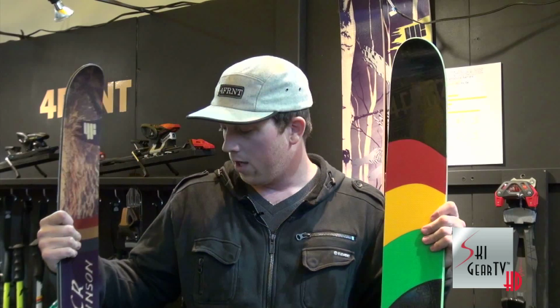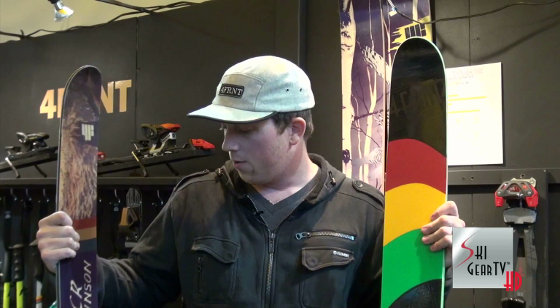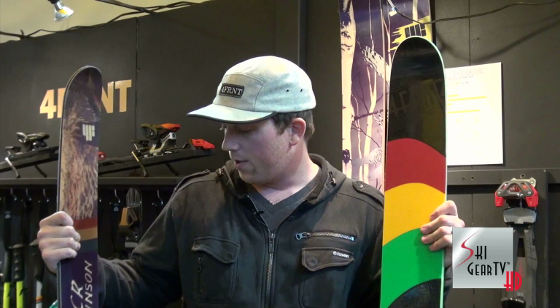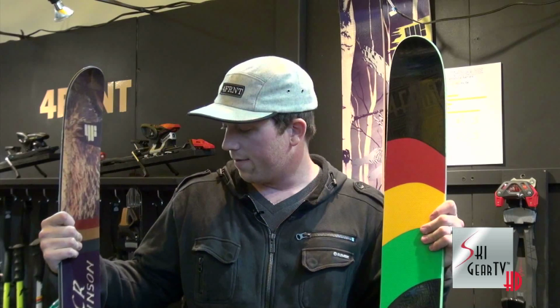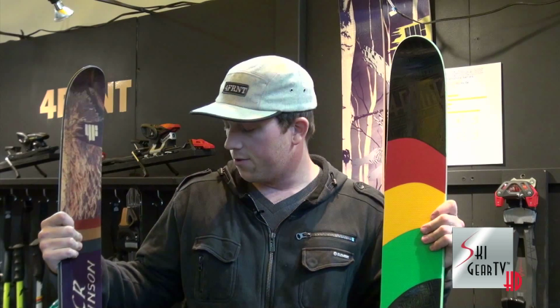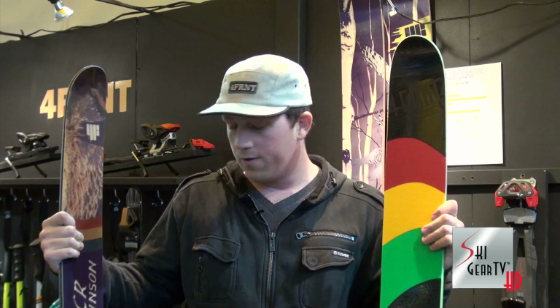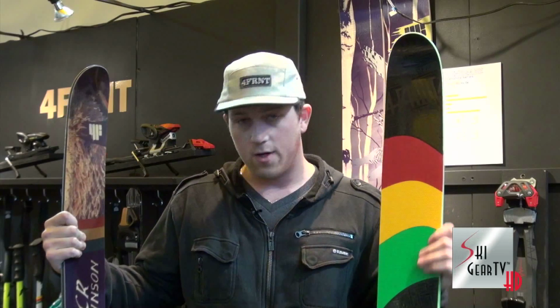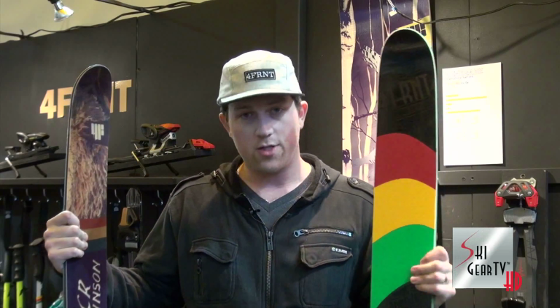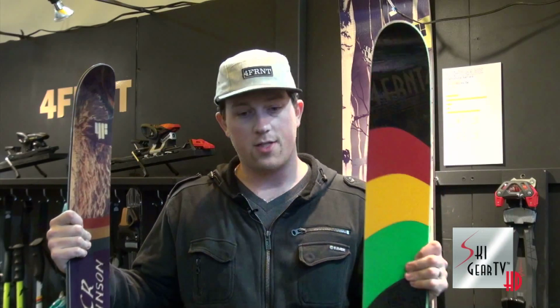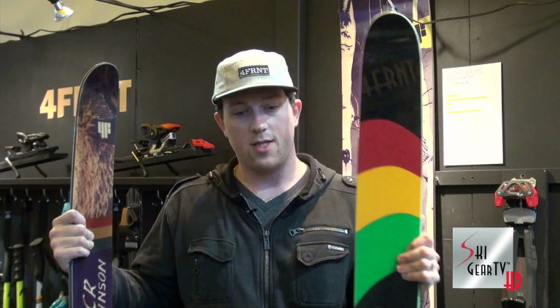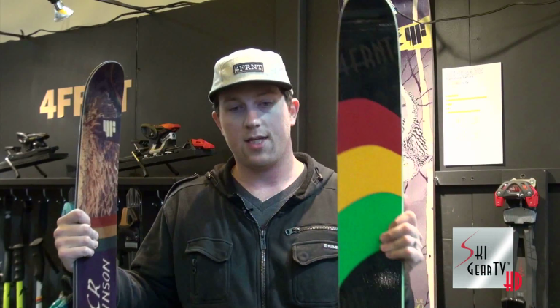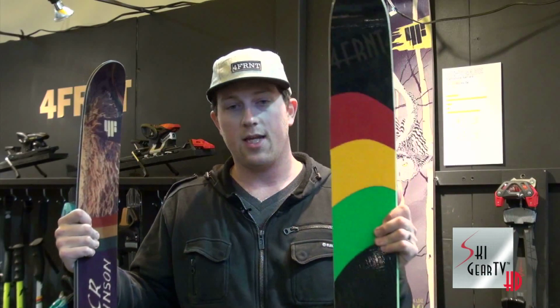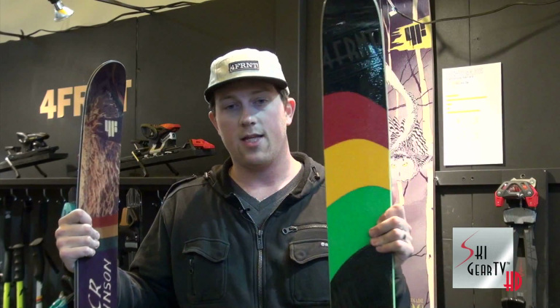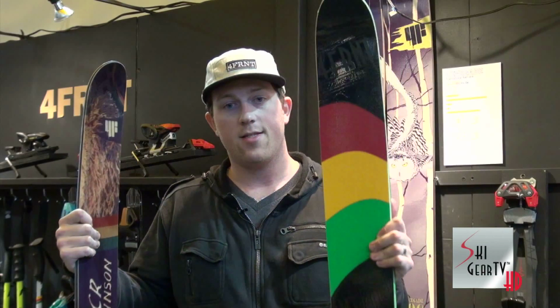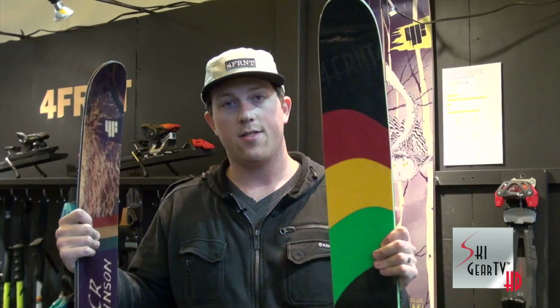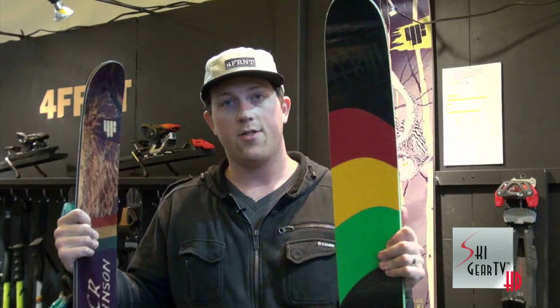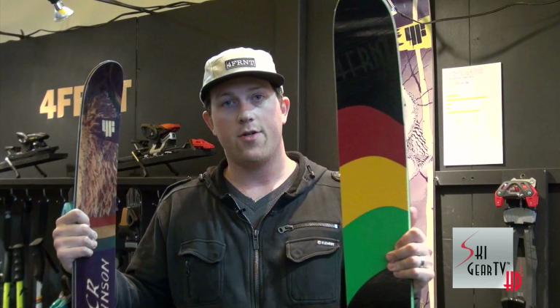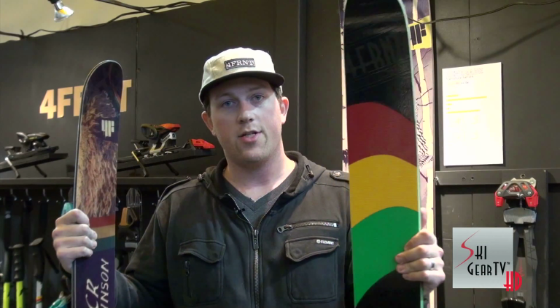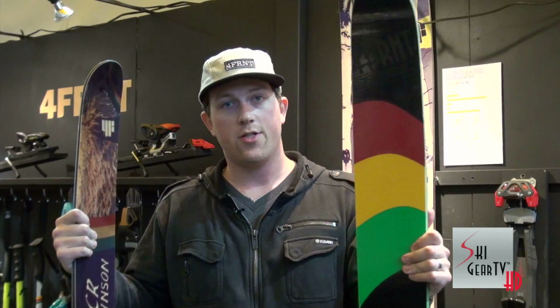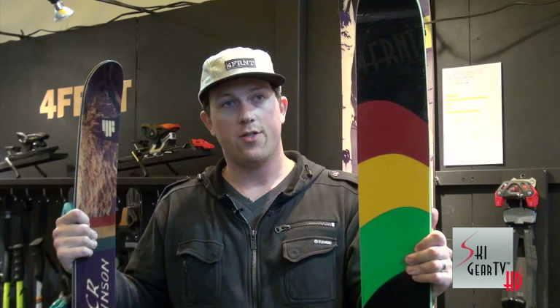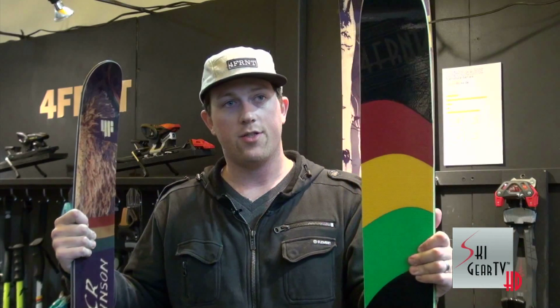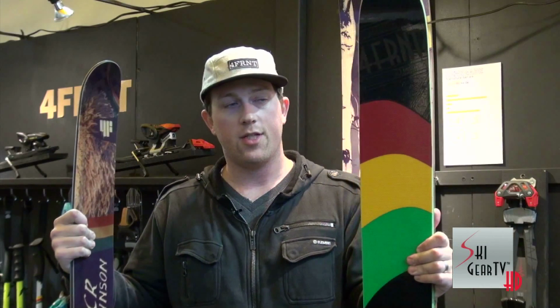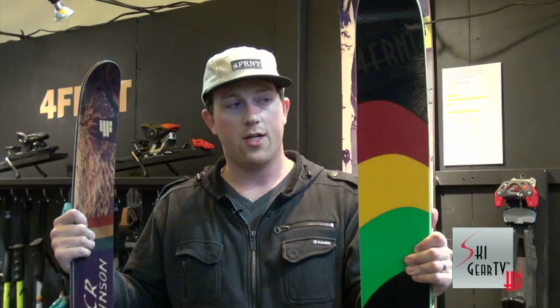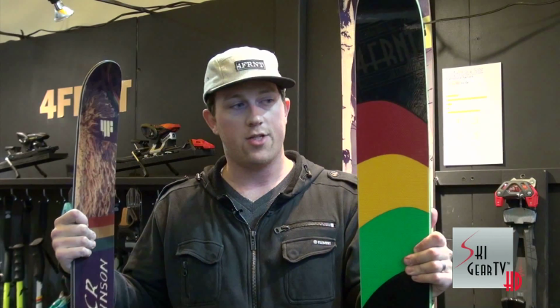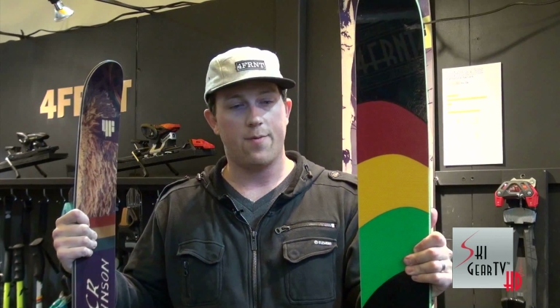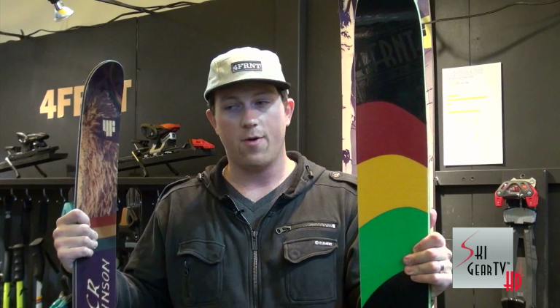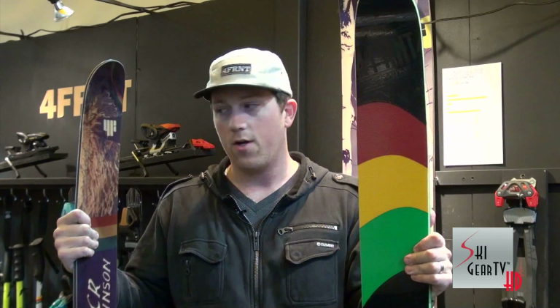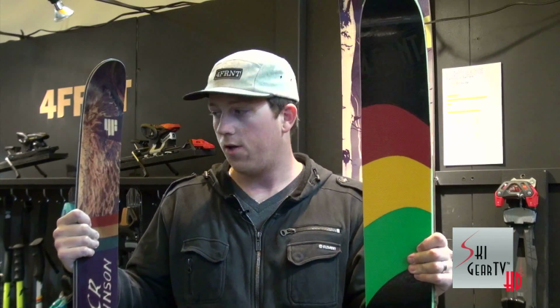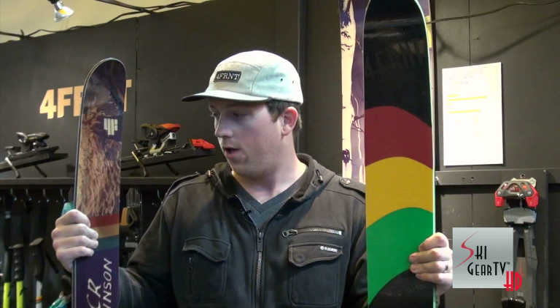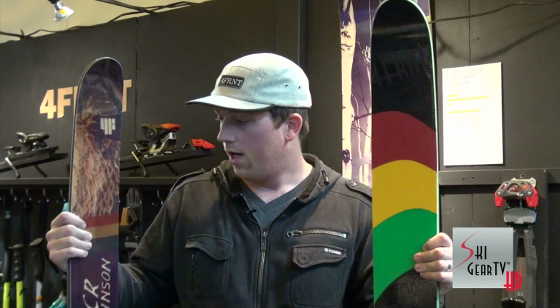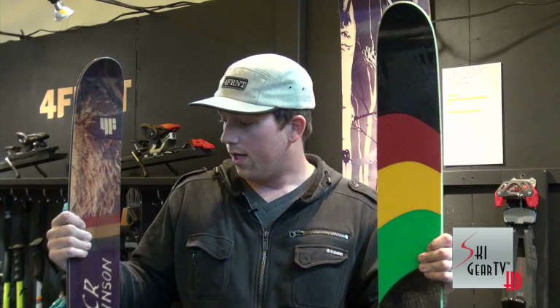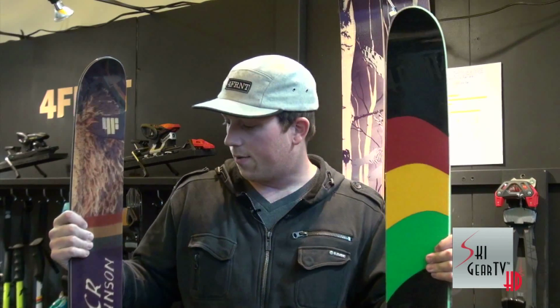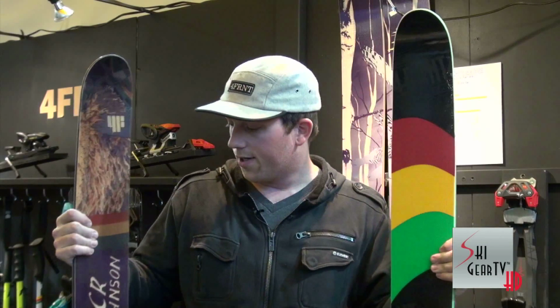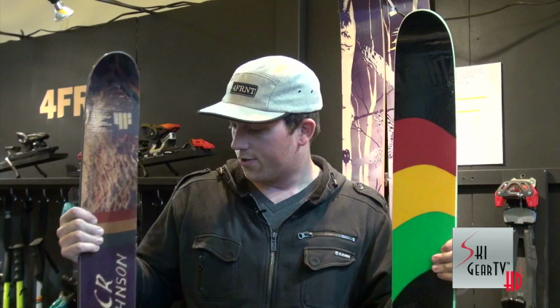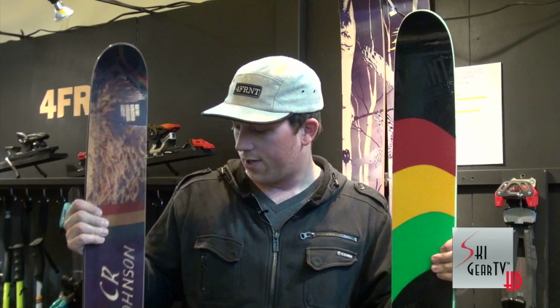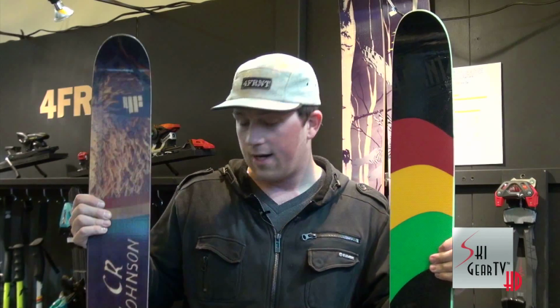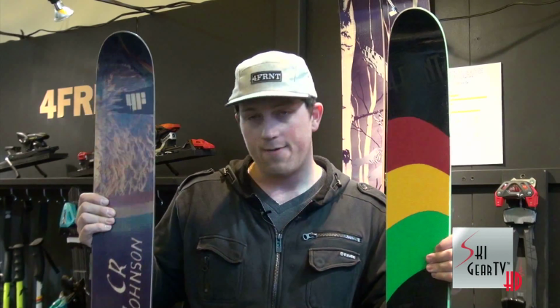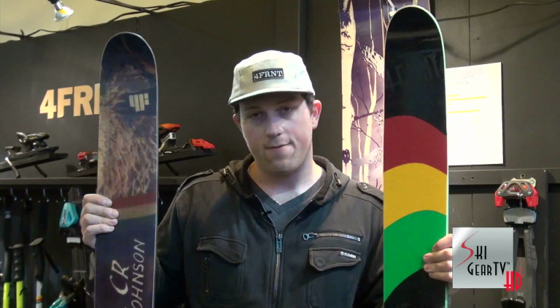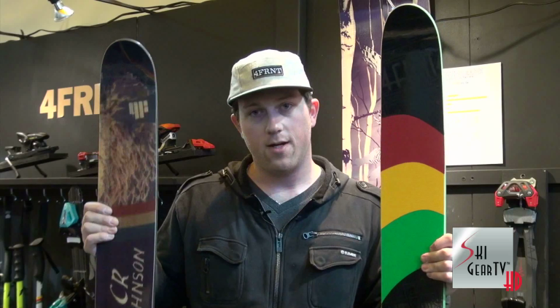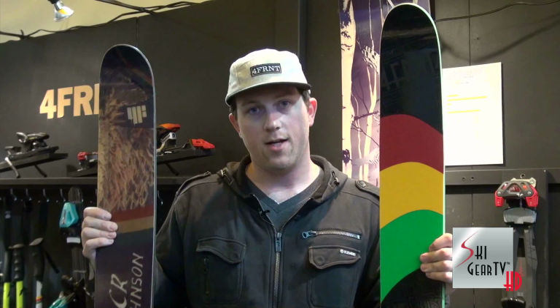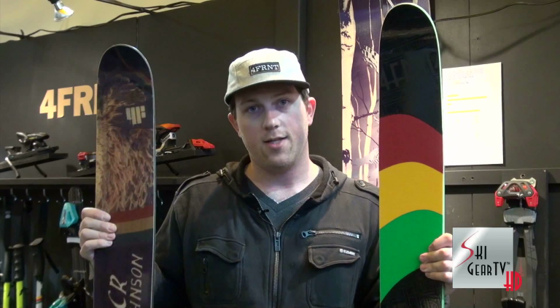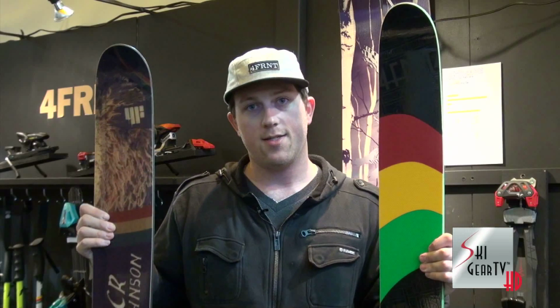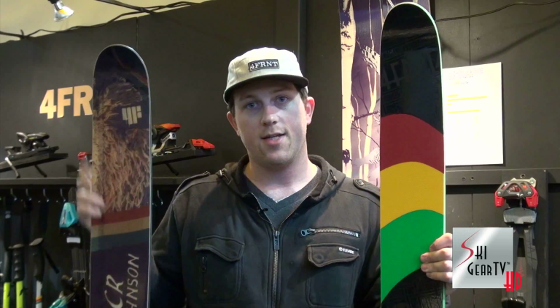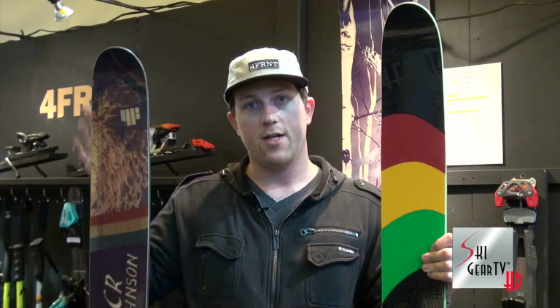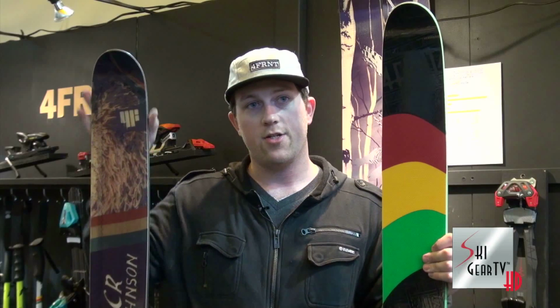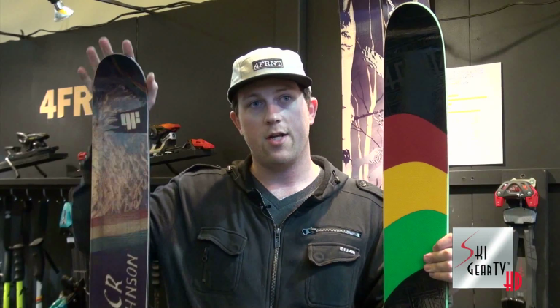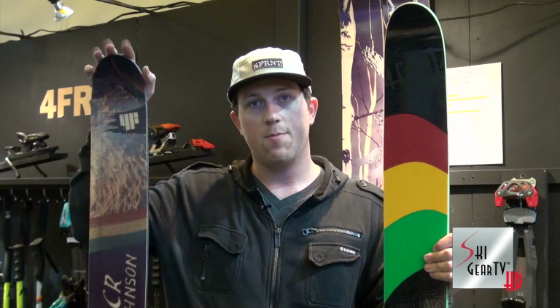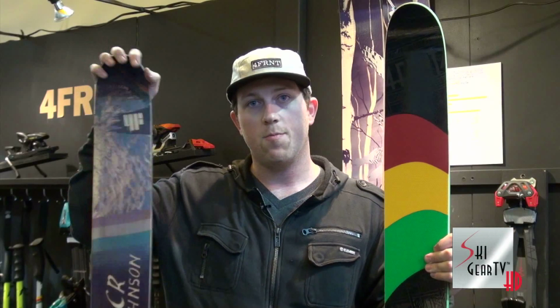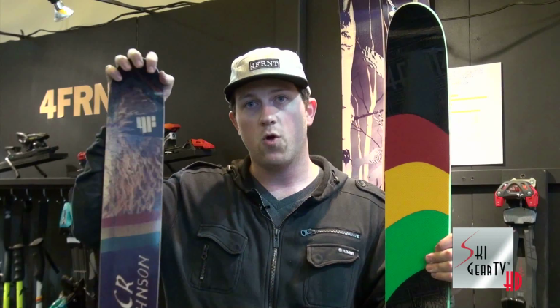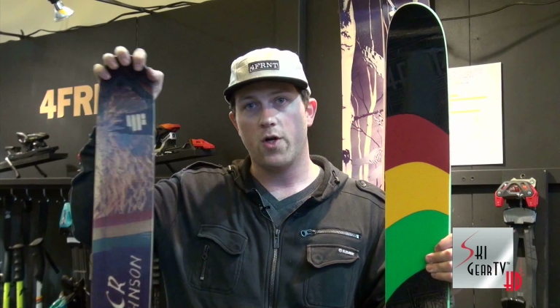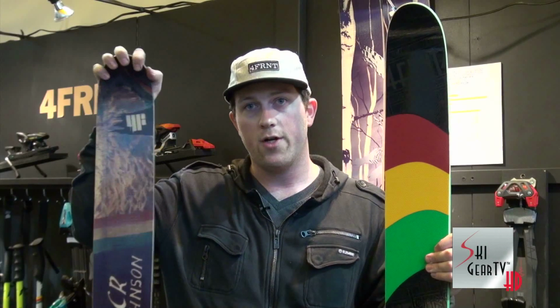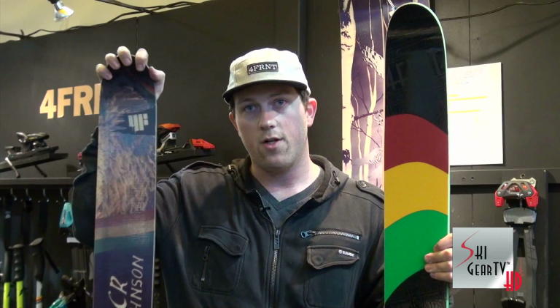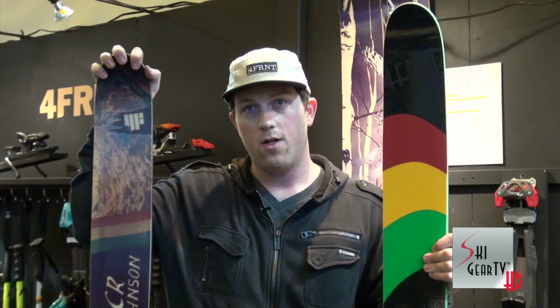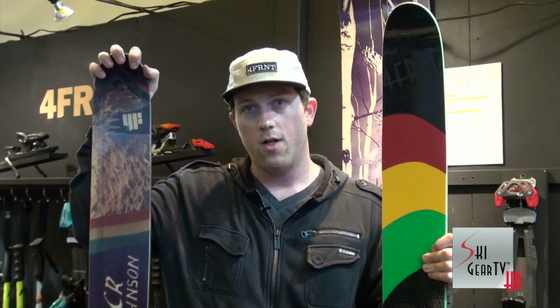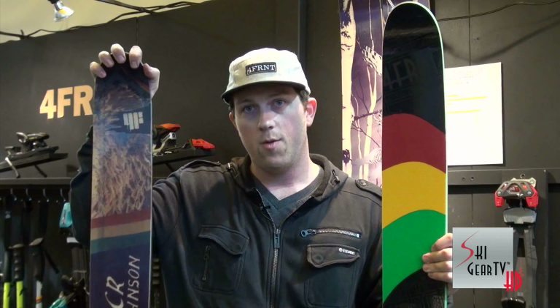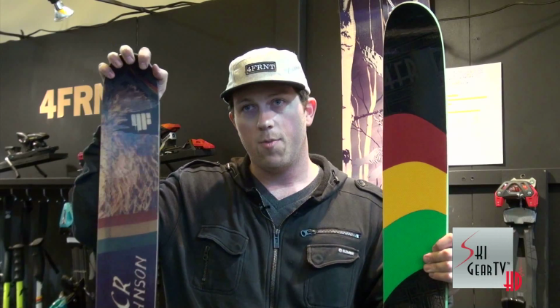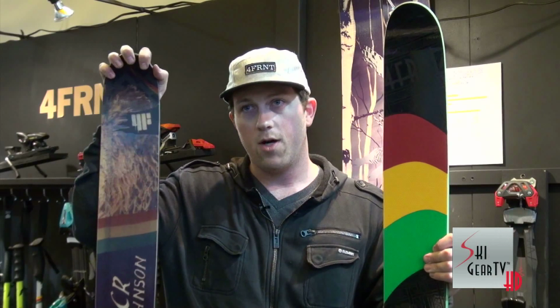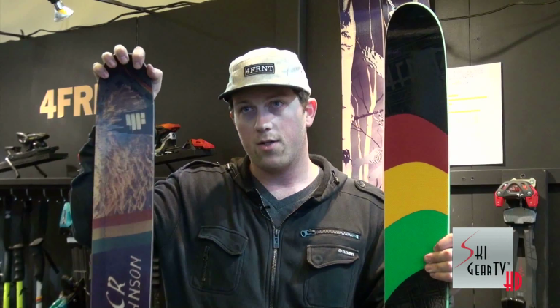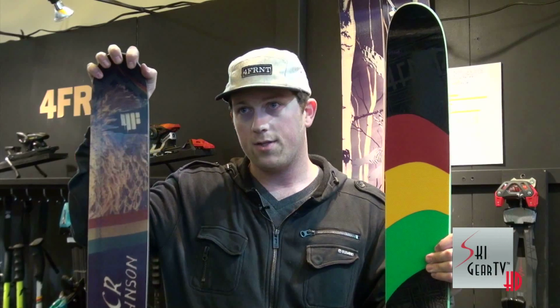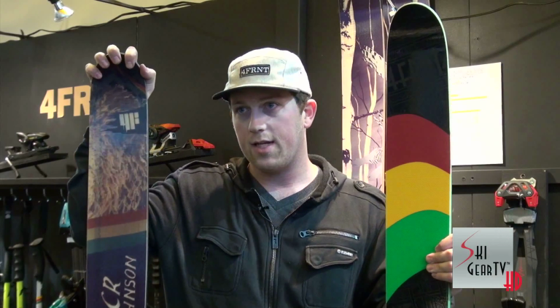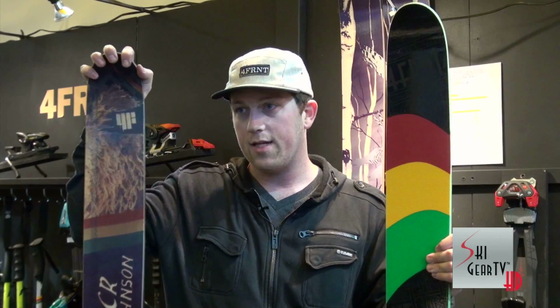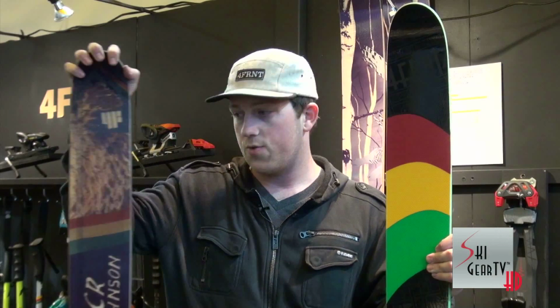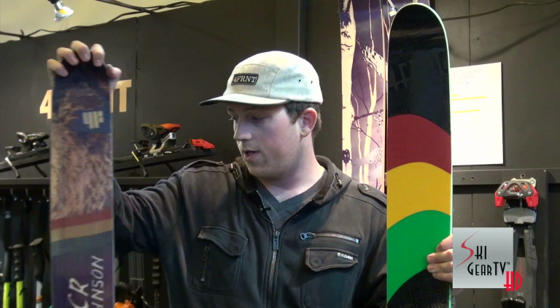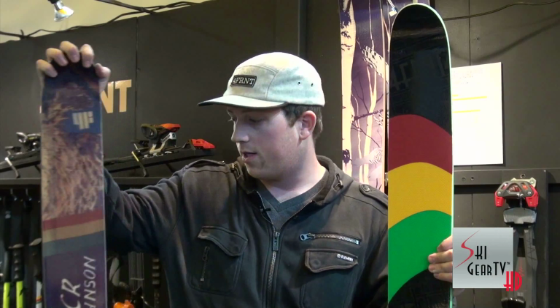We have two versions of the ski. This is the traditional CRJ model, and we also have the CRJ Memorial model ski as well.